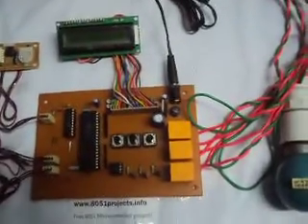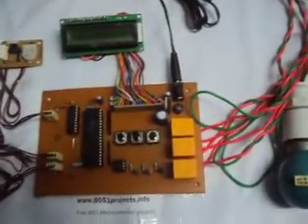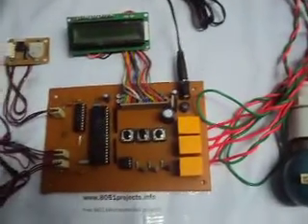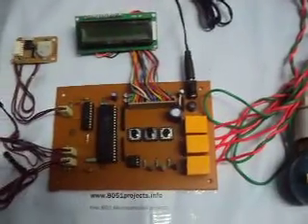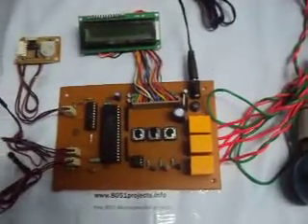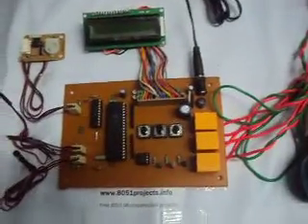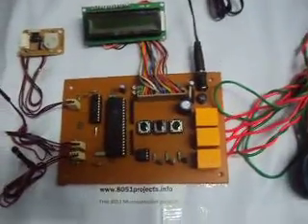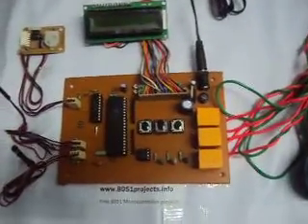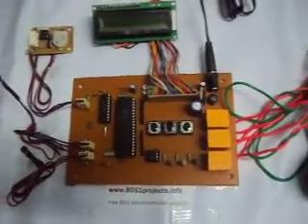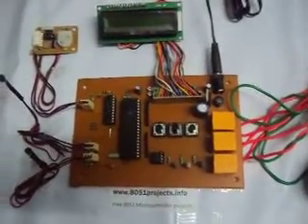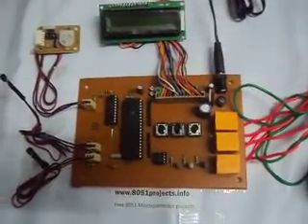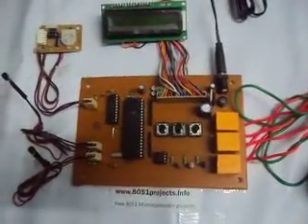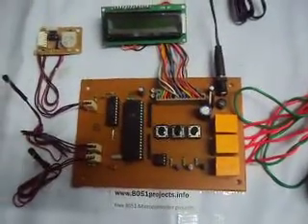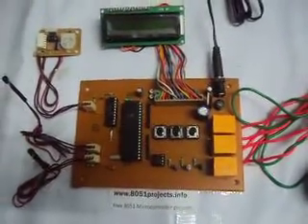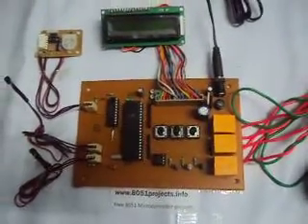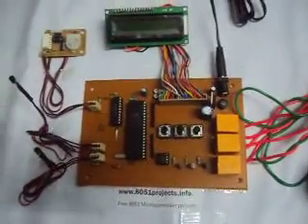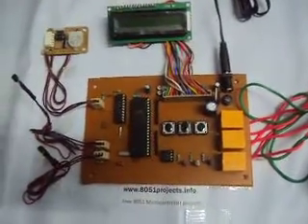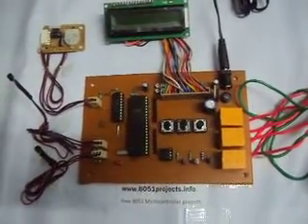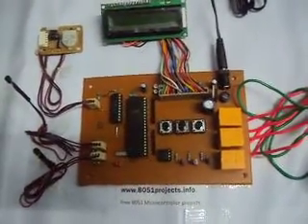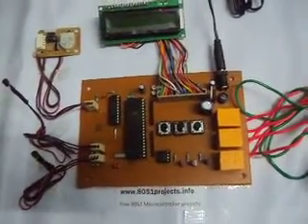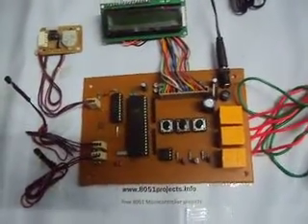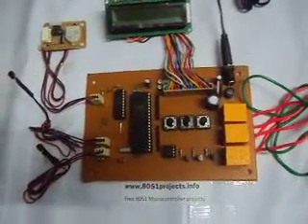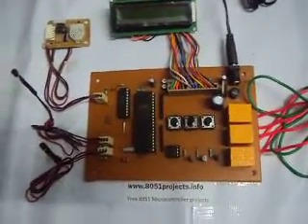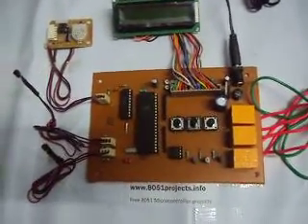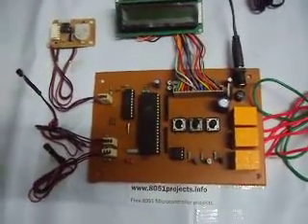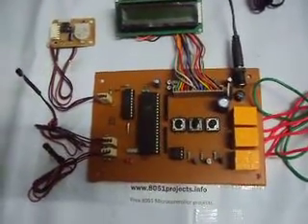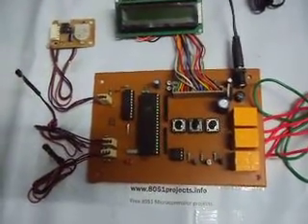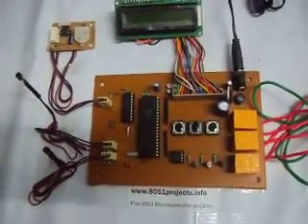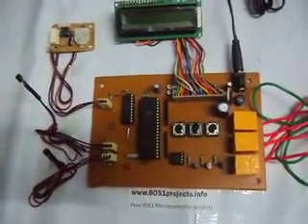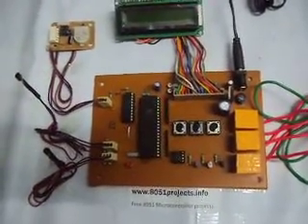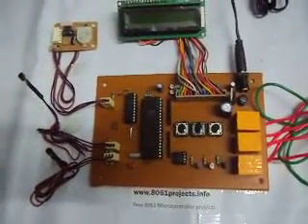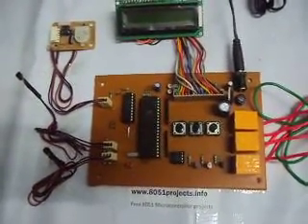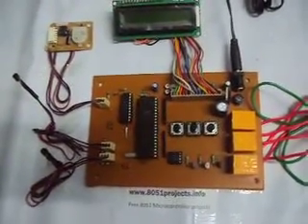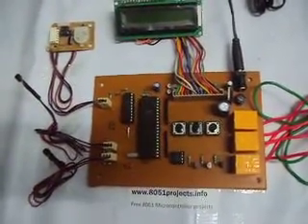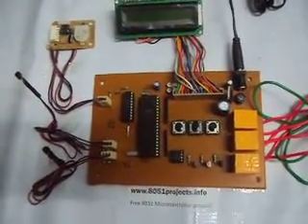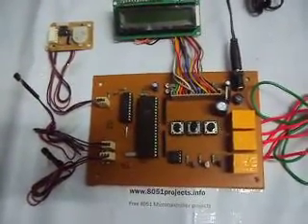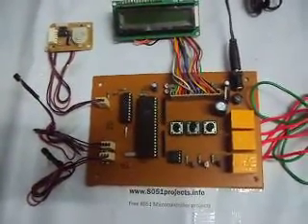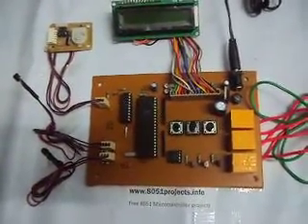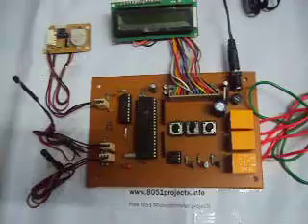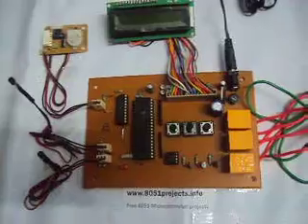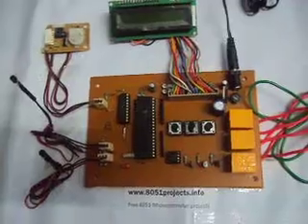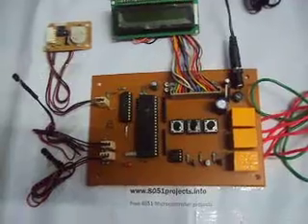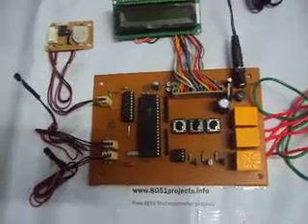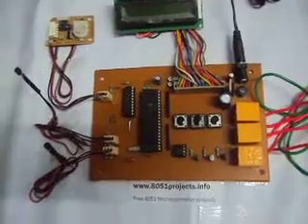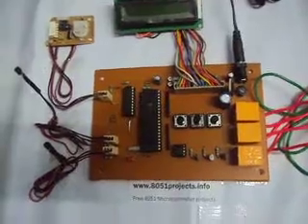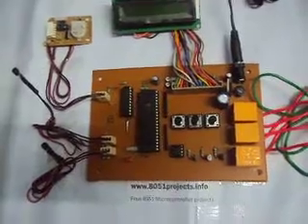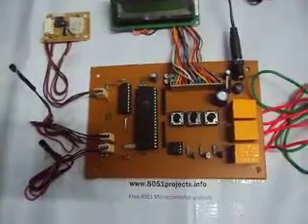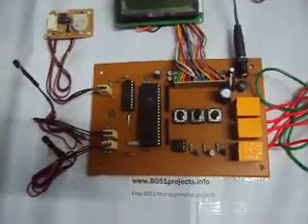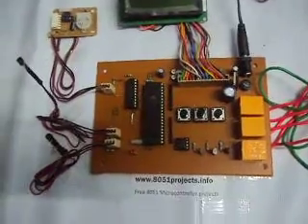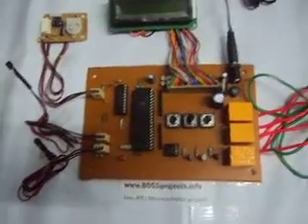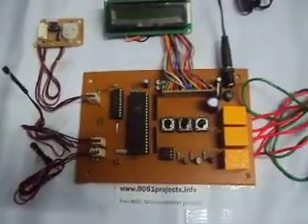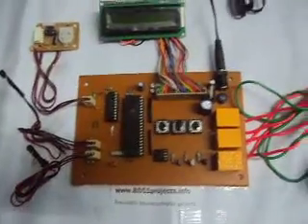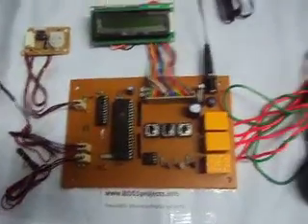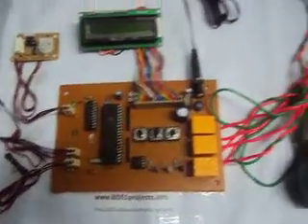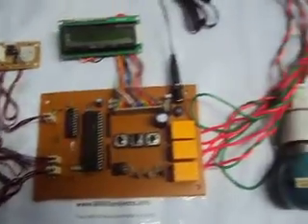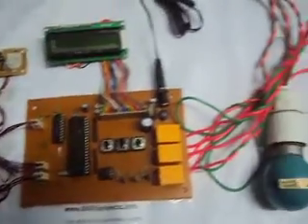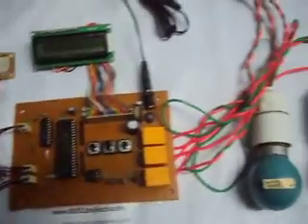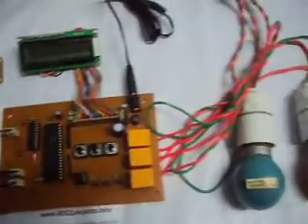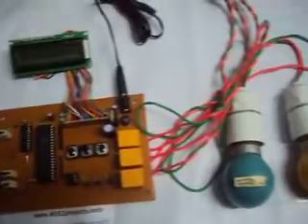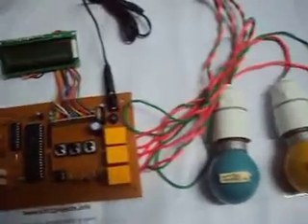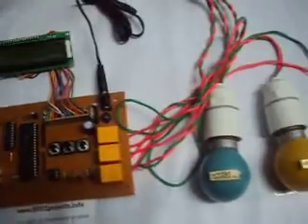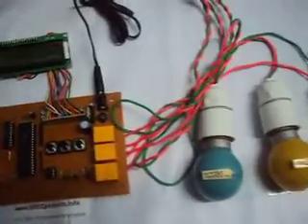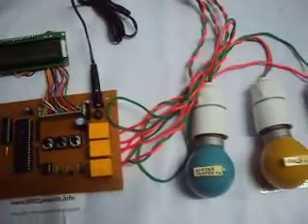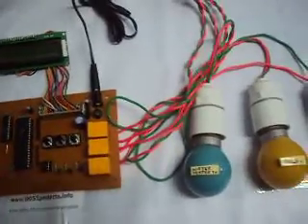Hello everybody, this is one of our lovable projects: Infant Incubator or Baby Incubator.